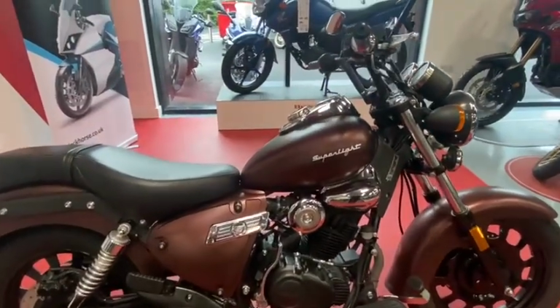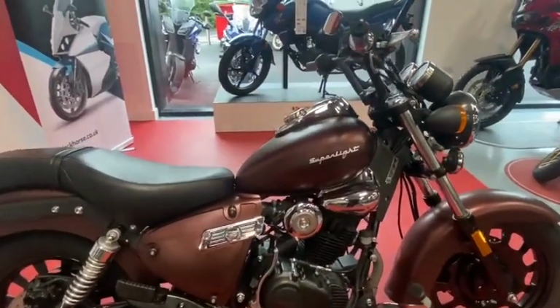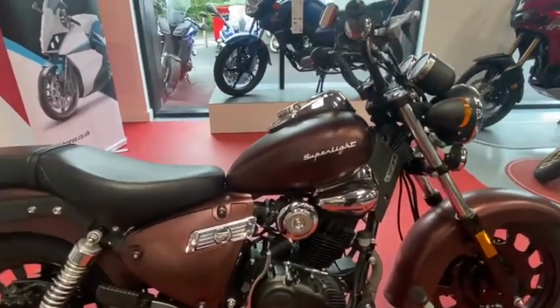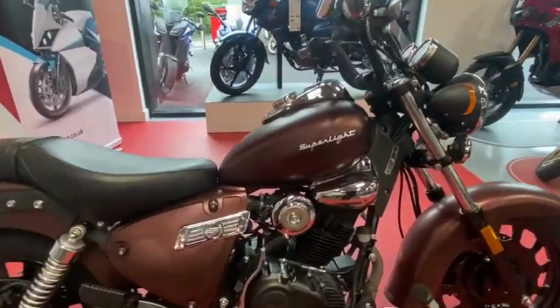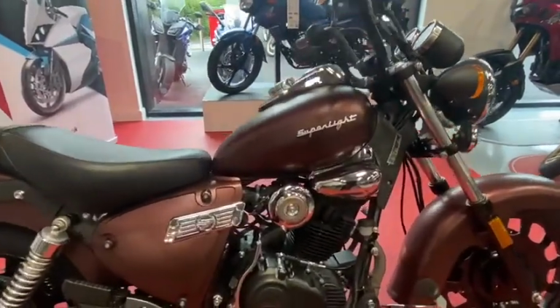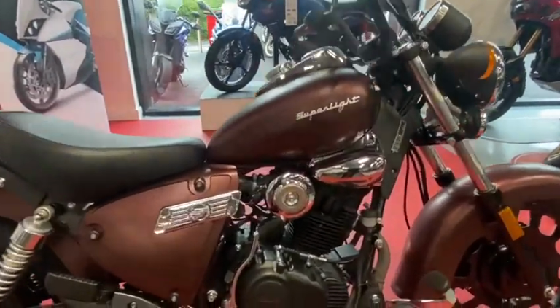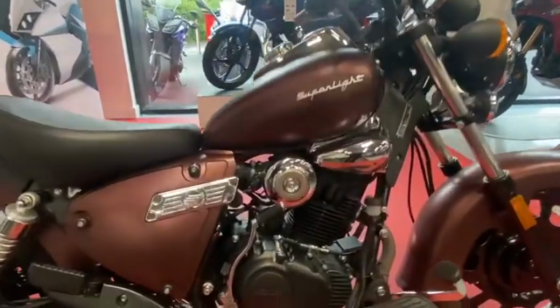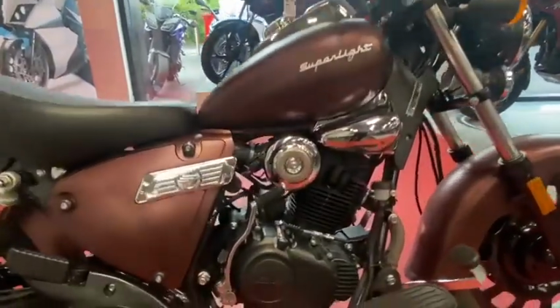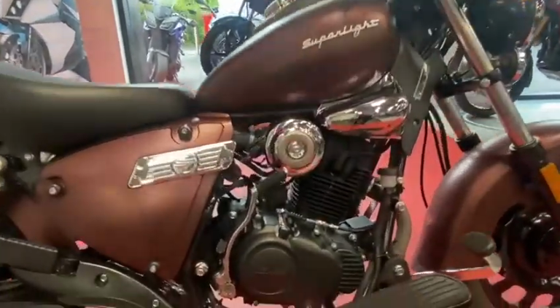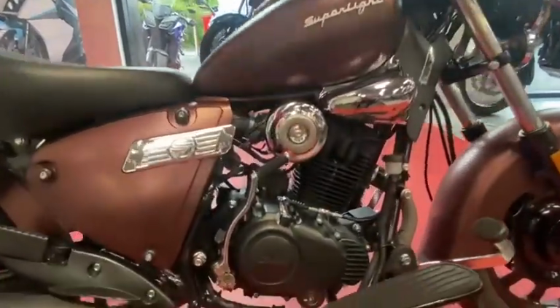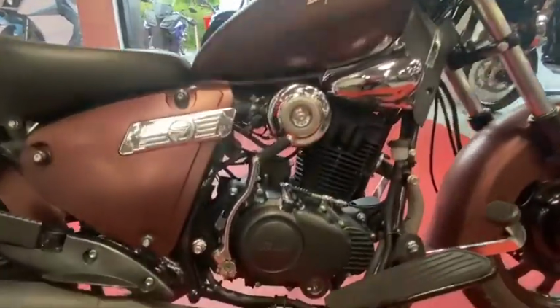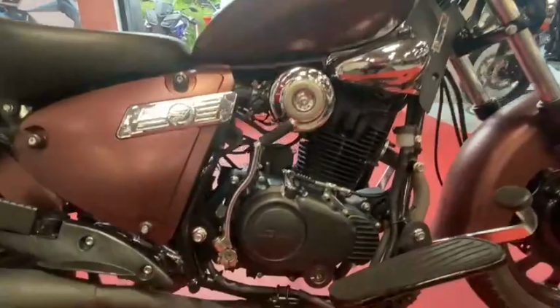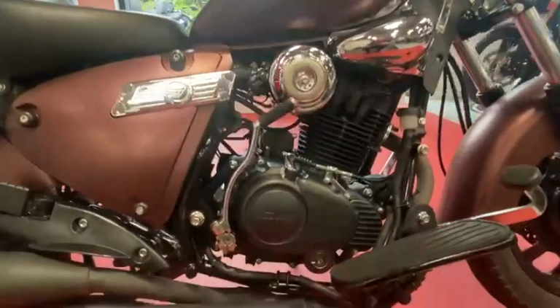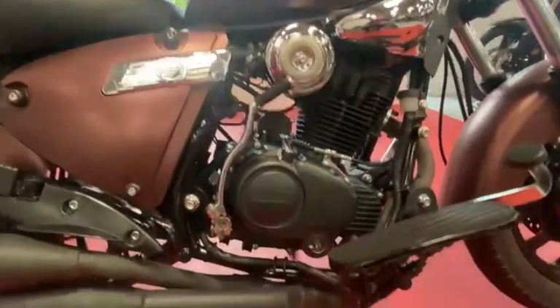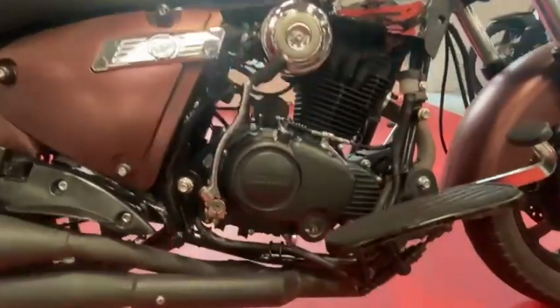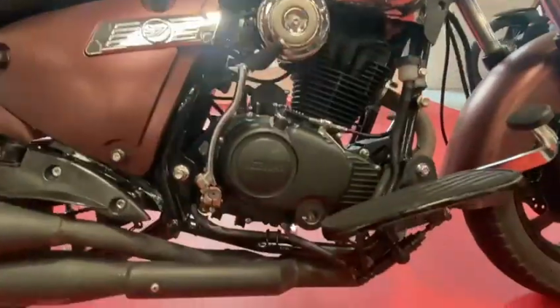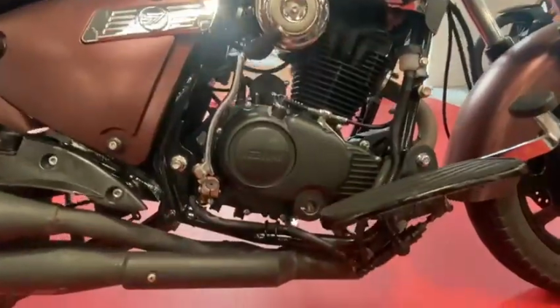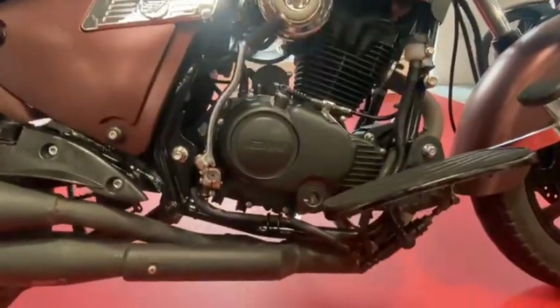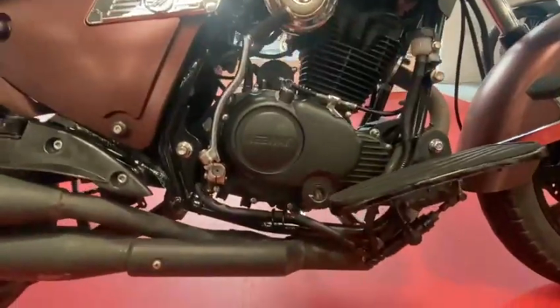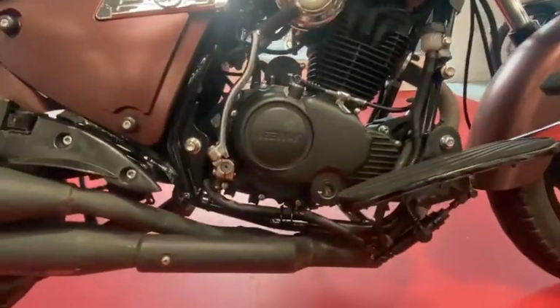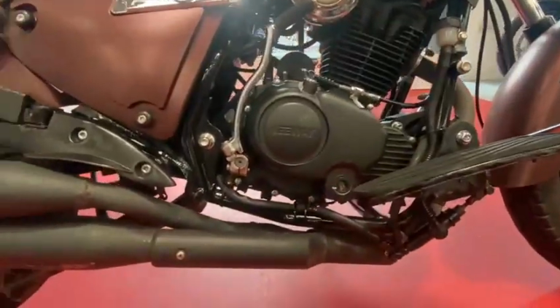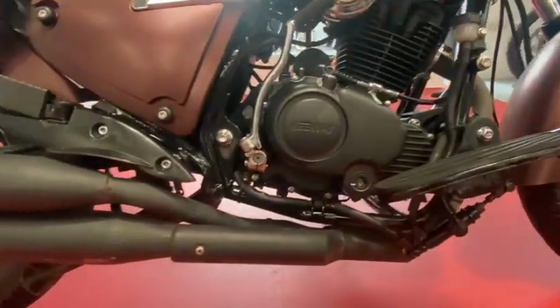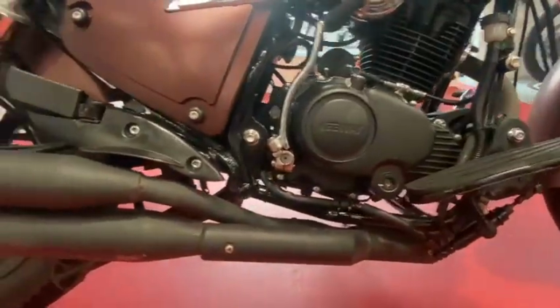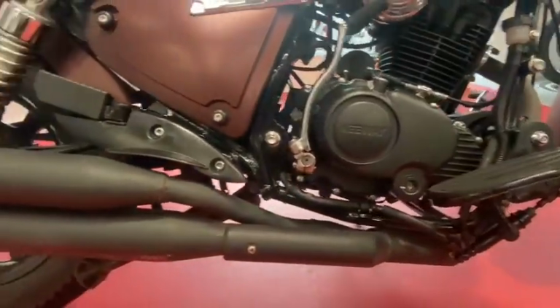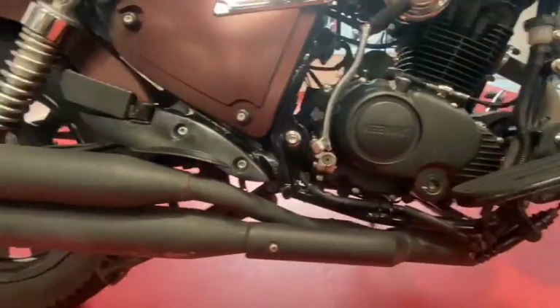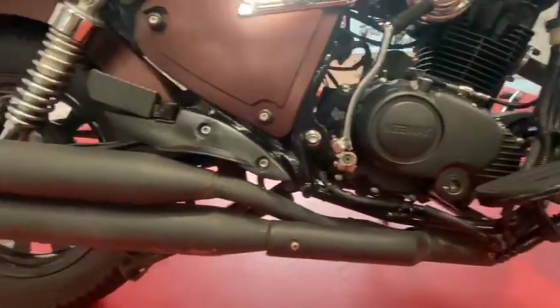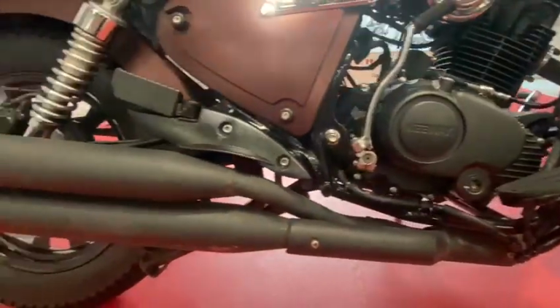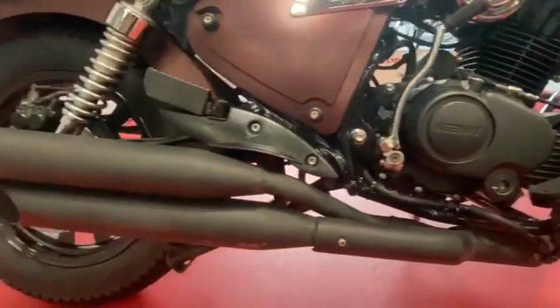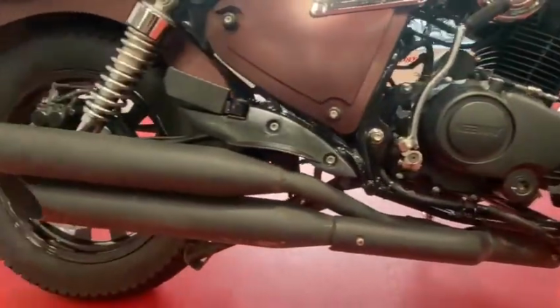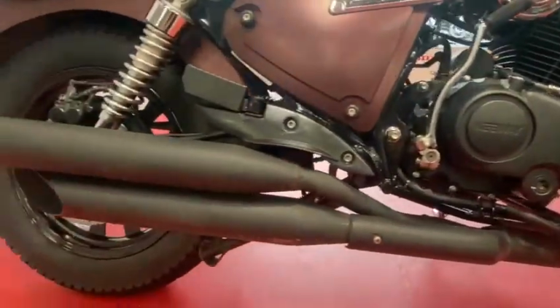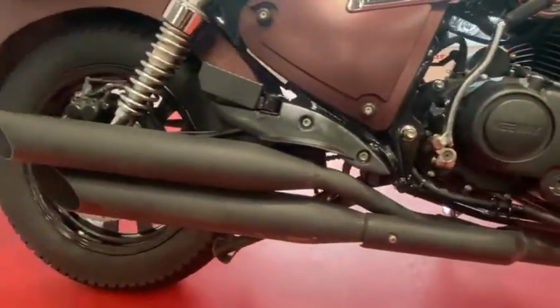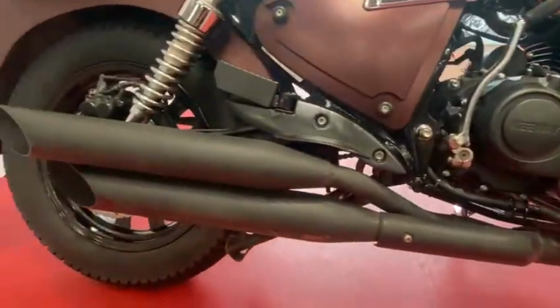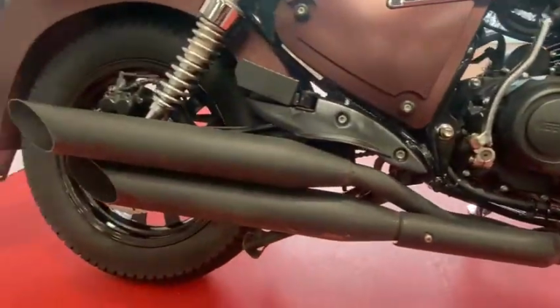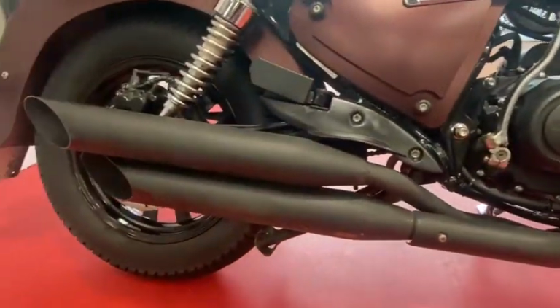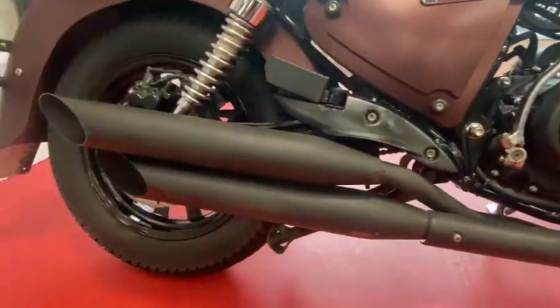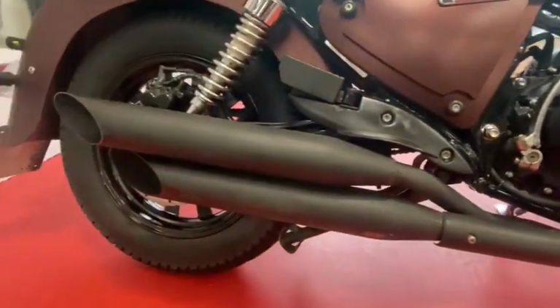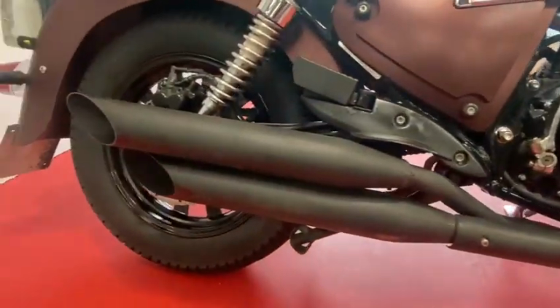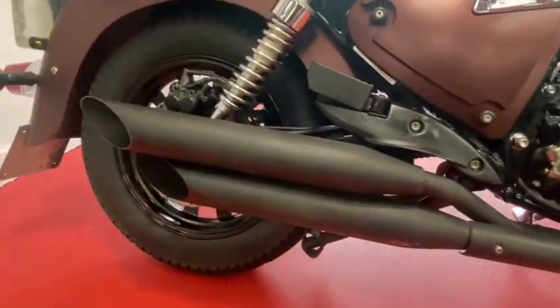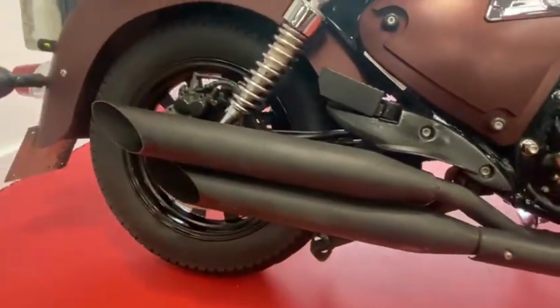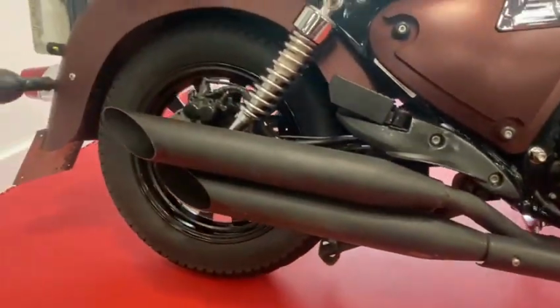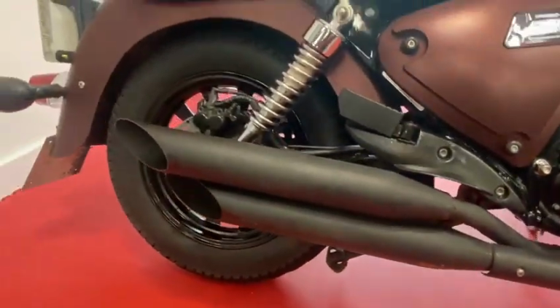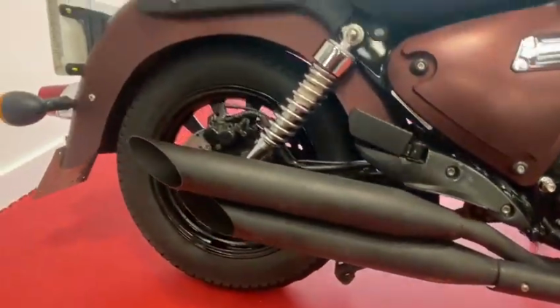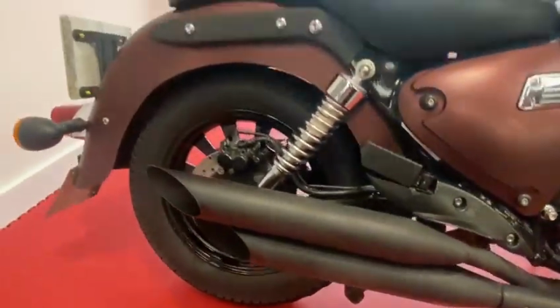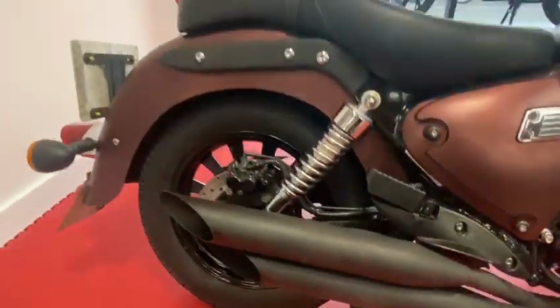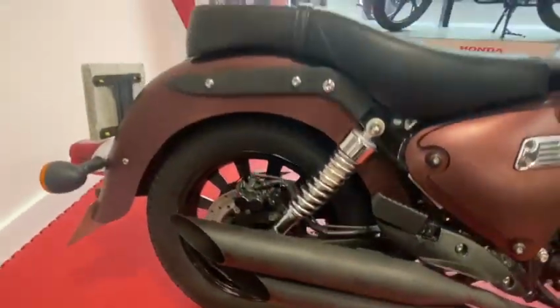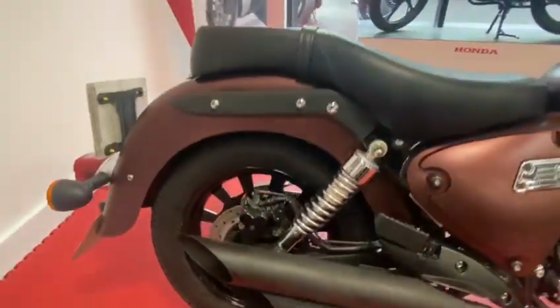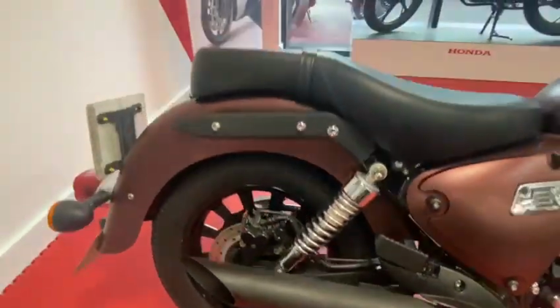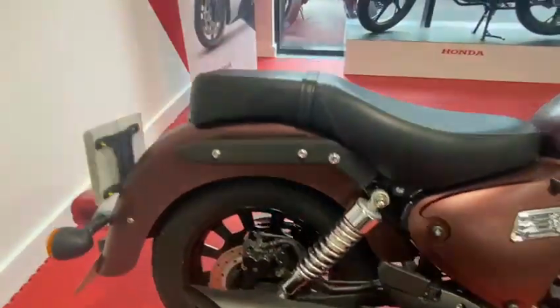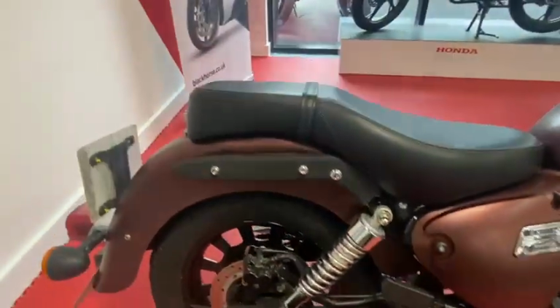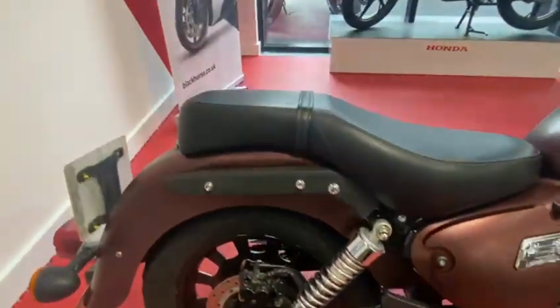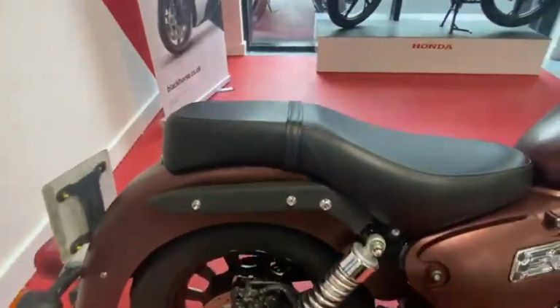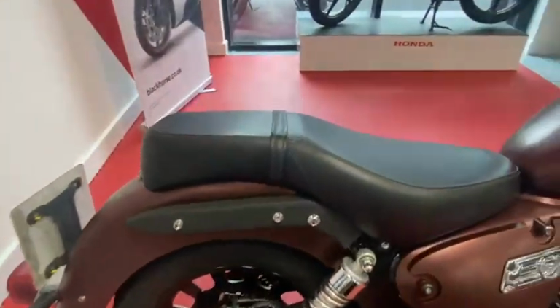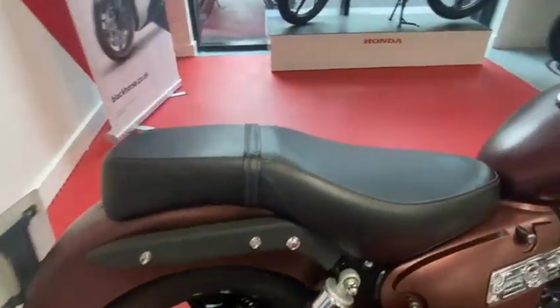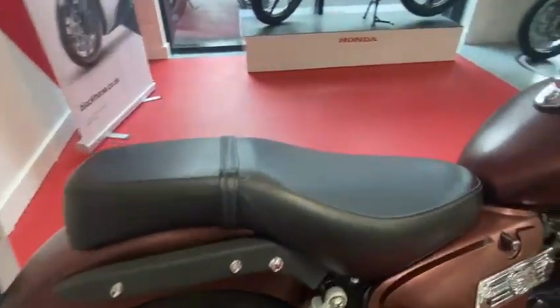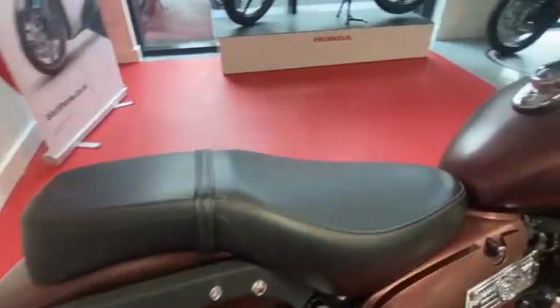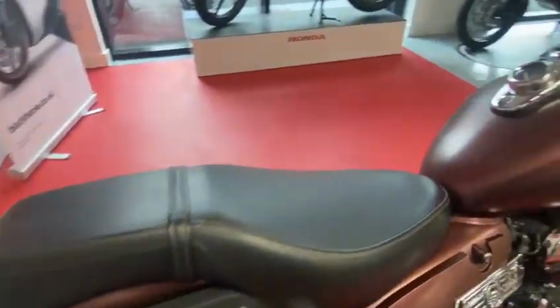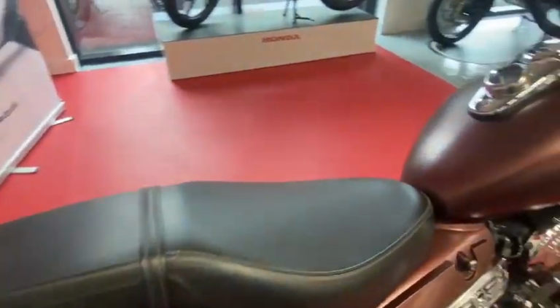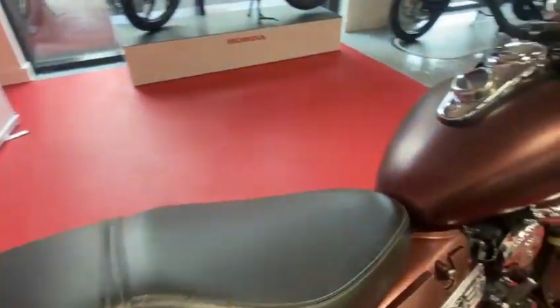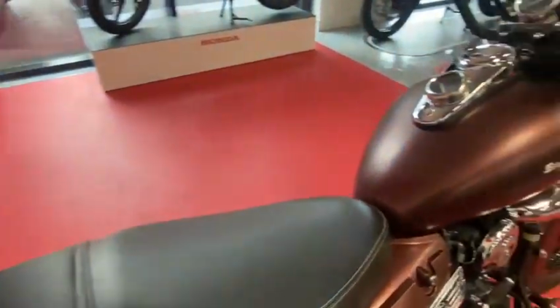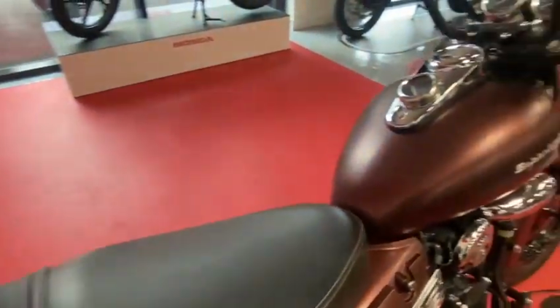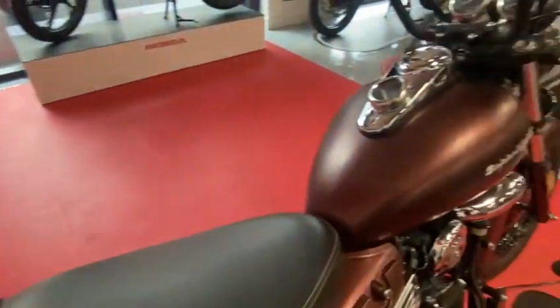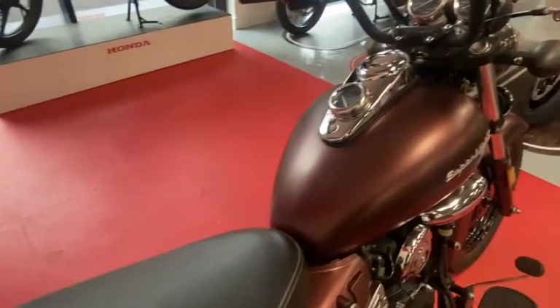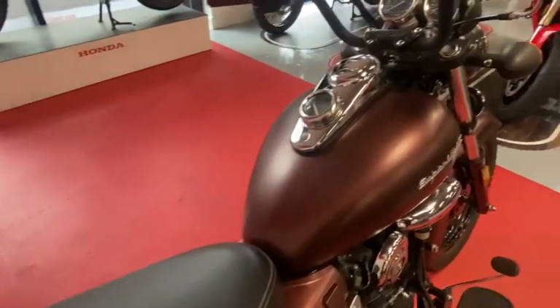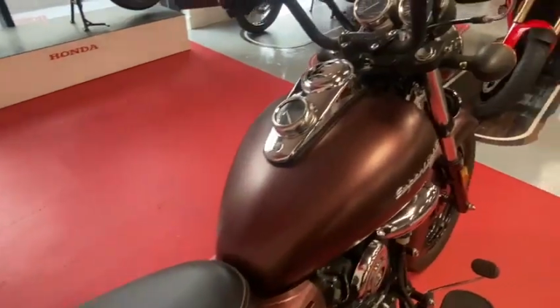It does have a couple of marks on it, but nothing major. The bike is in a lovely matte color.